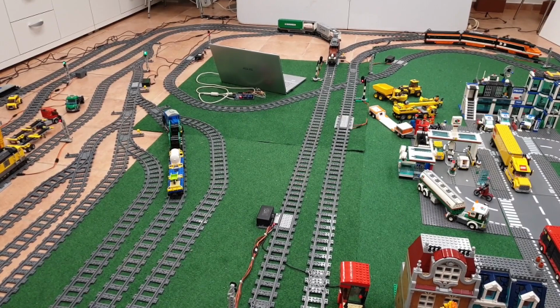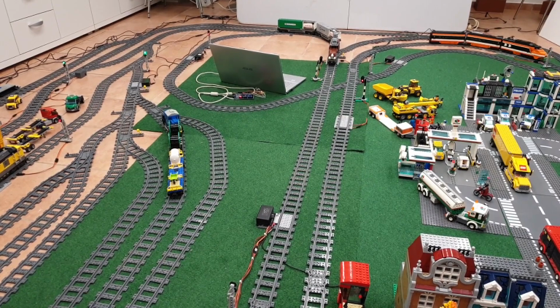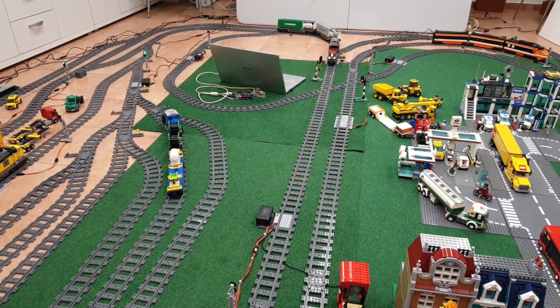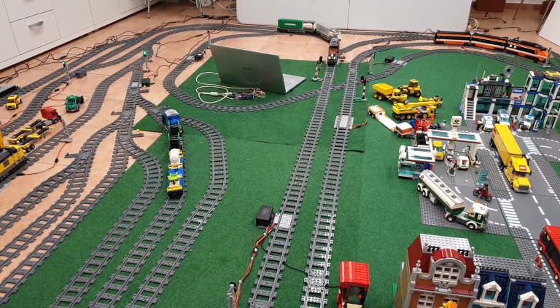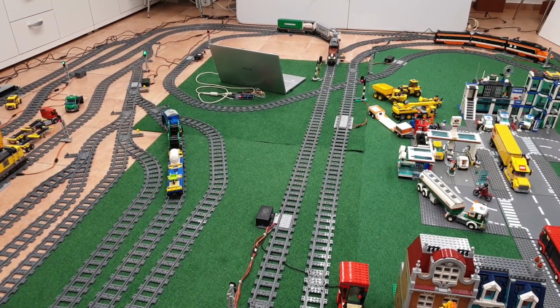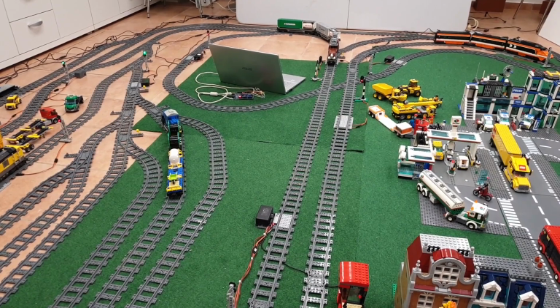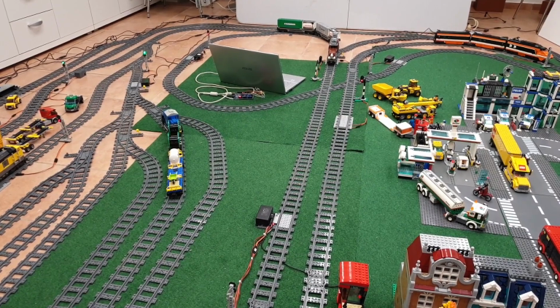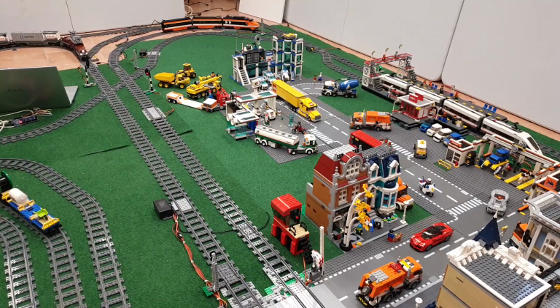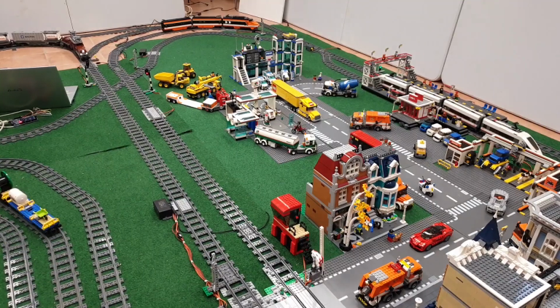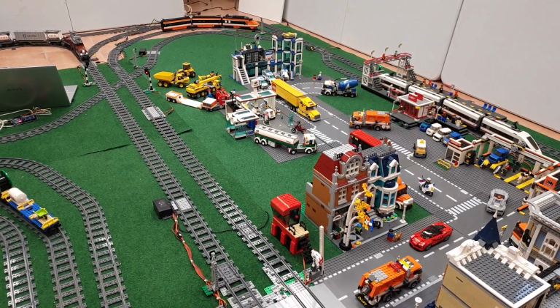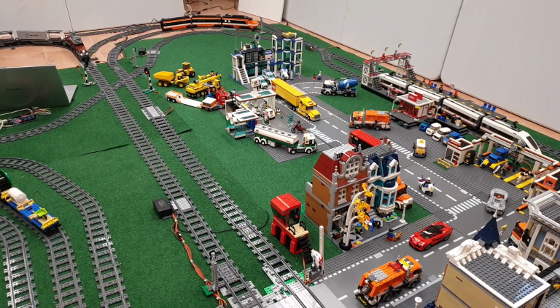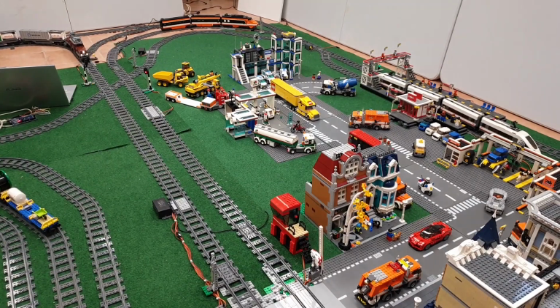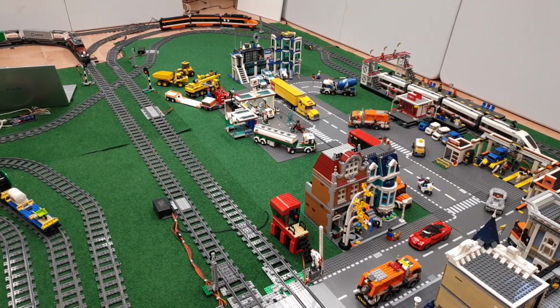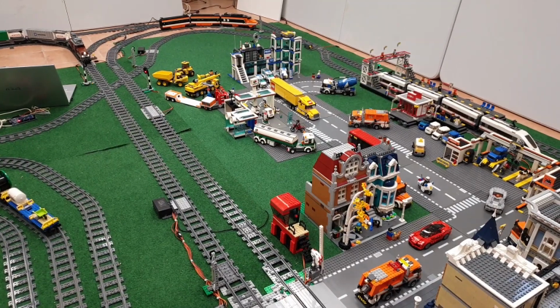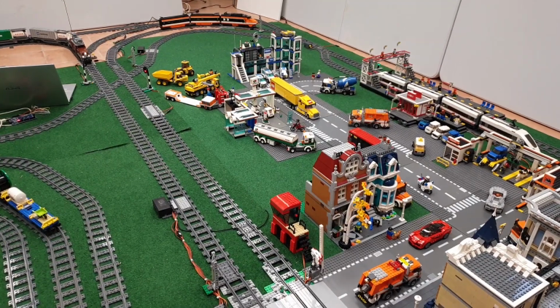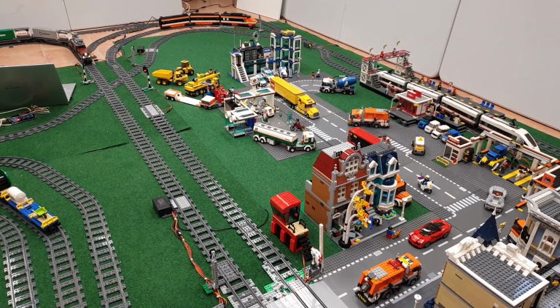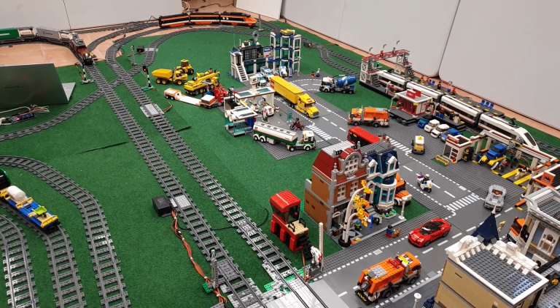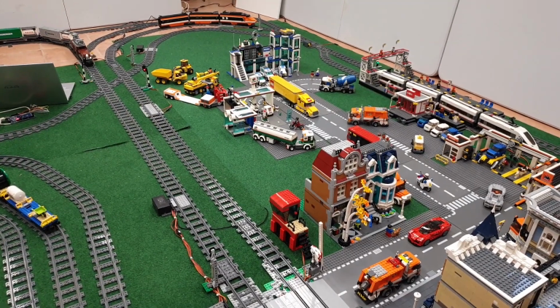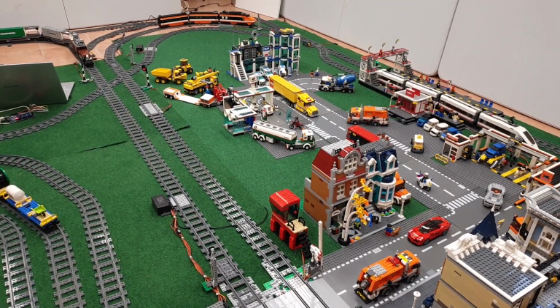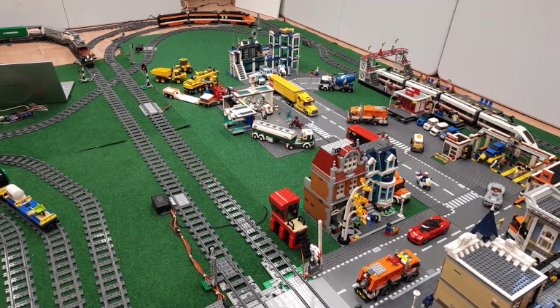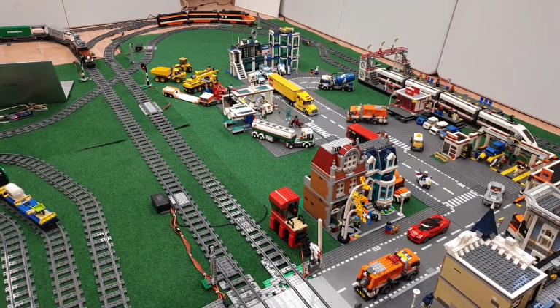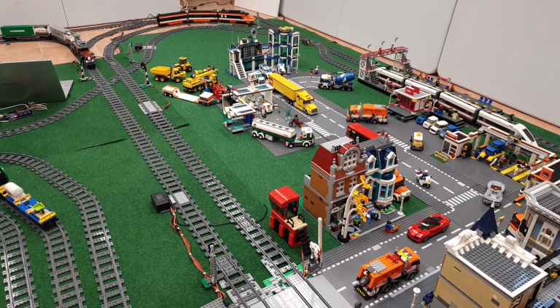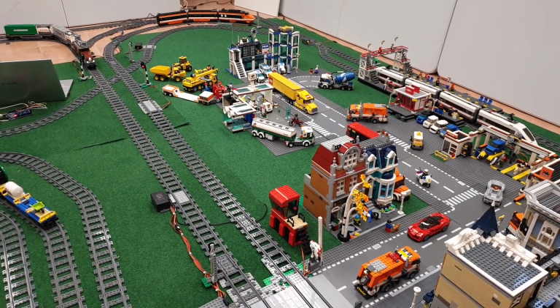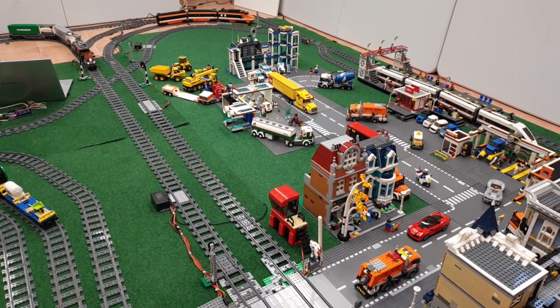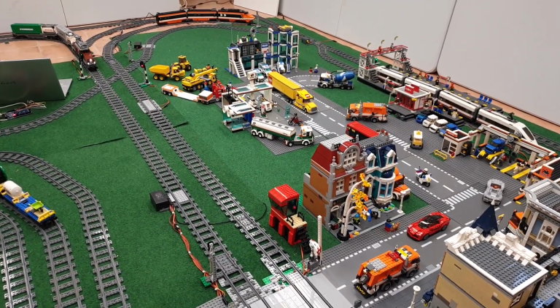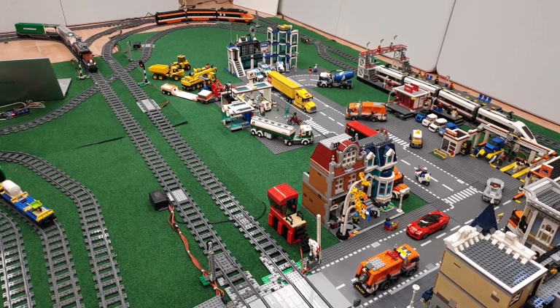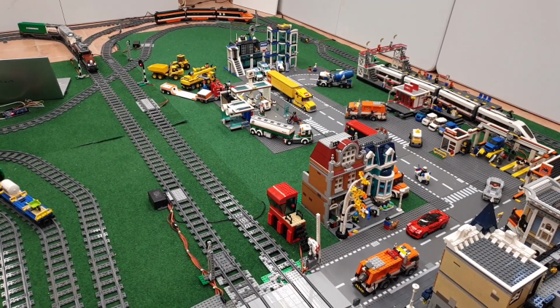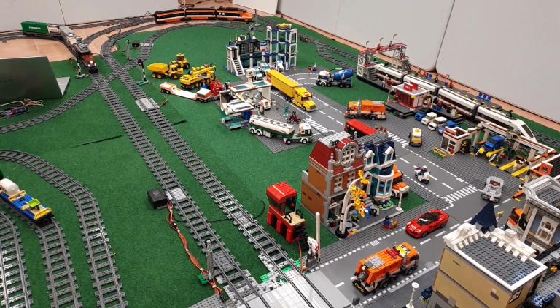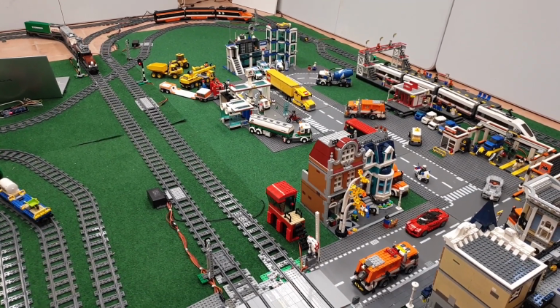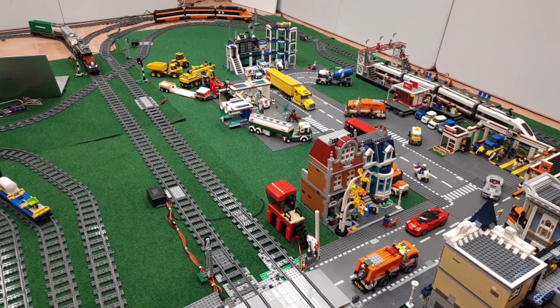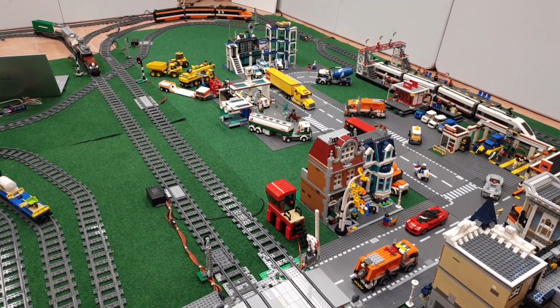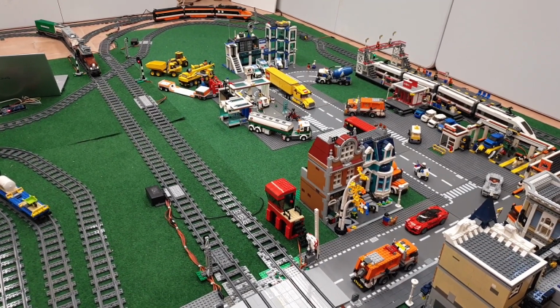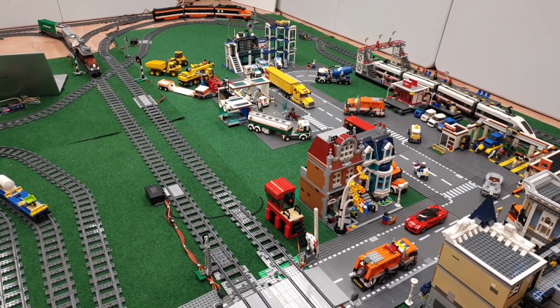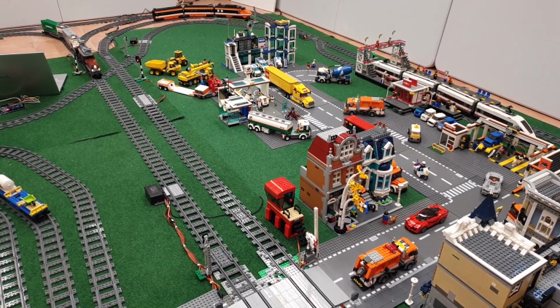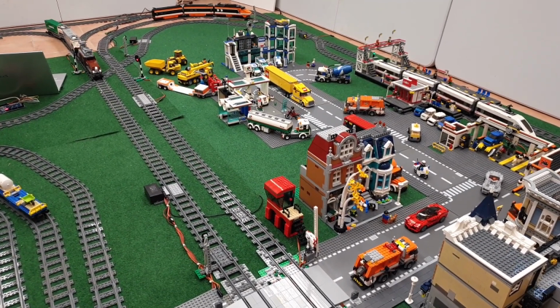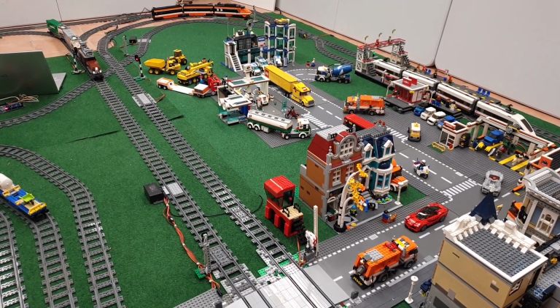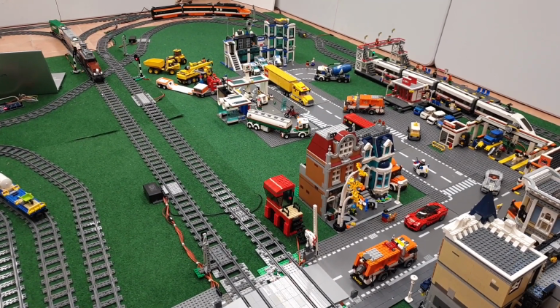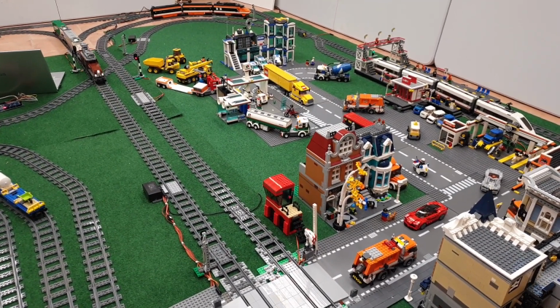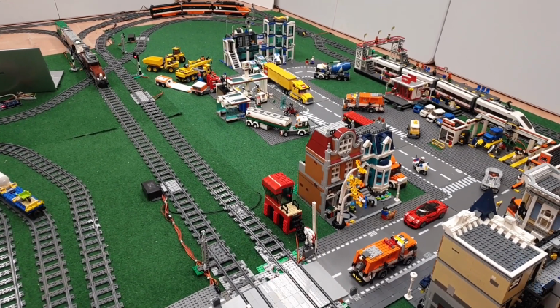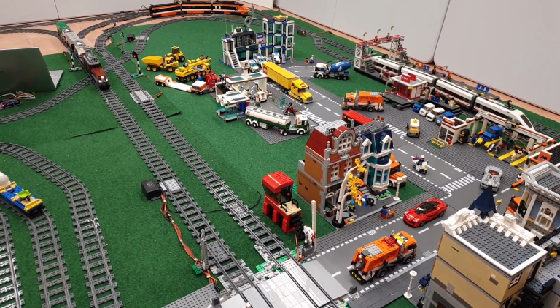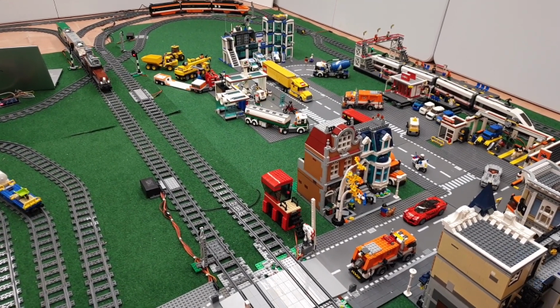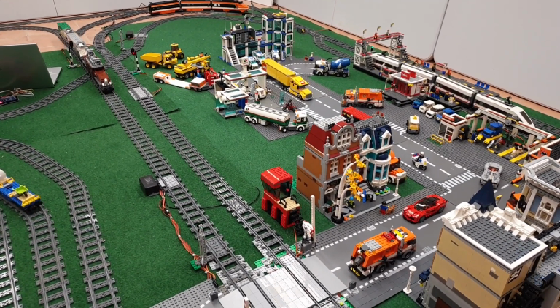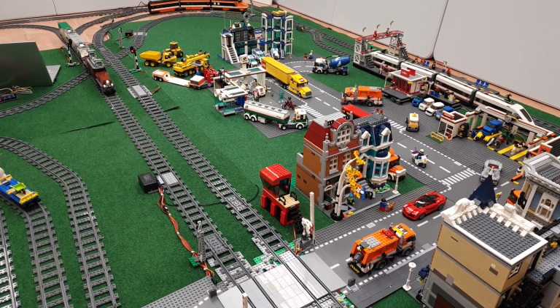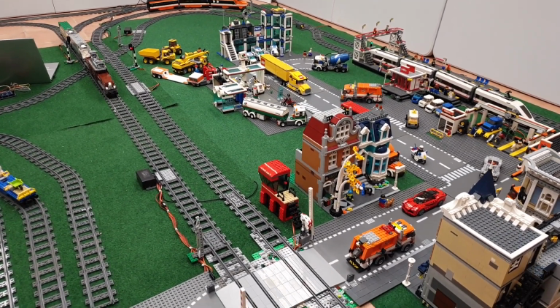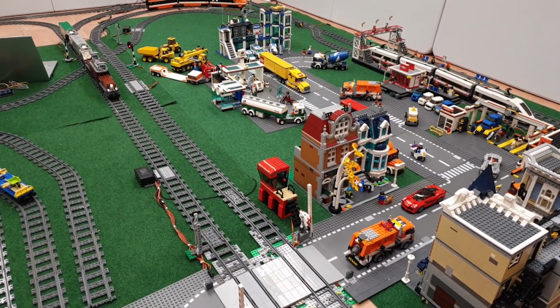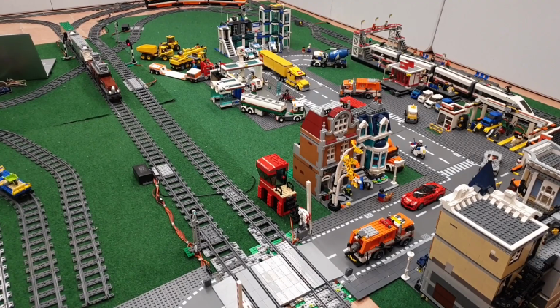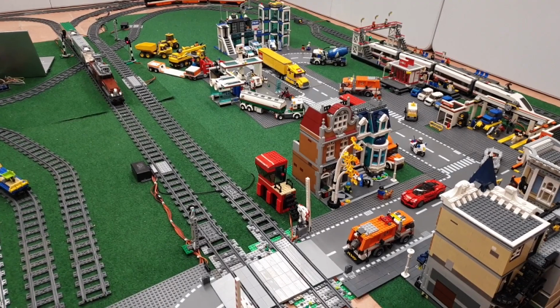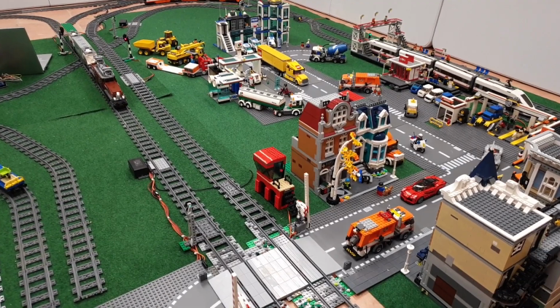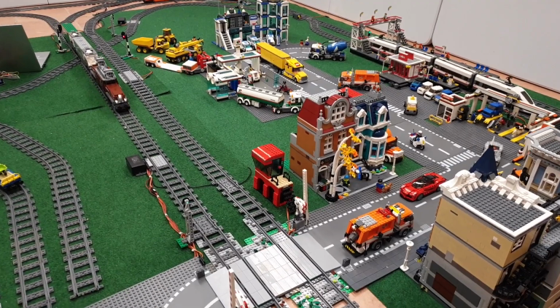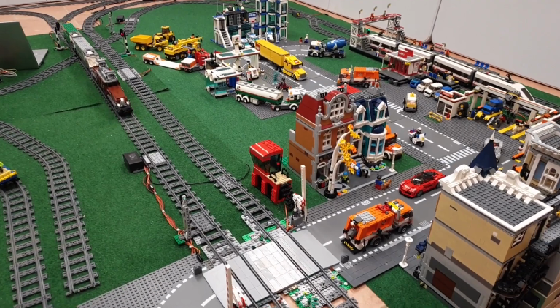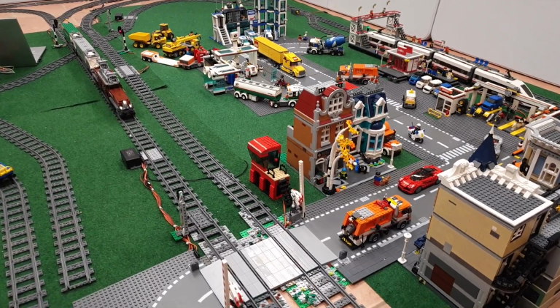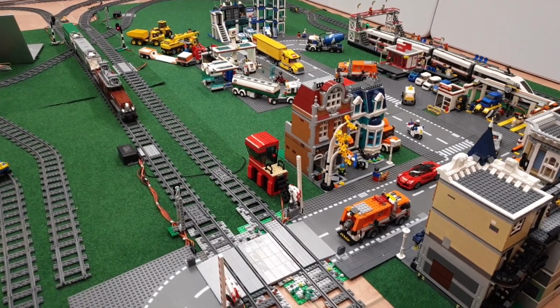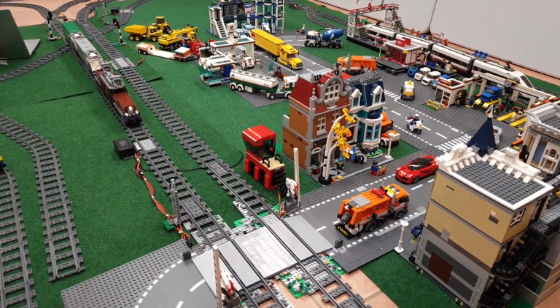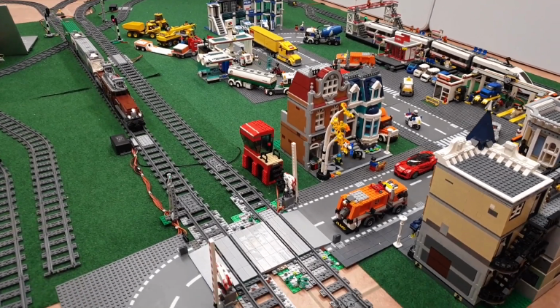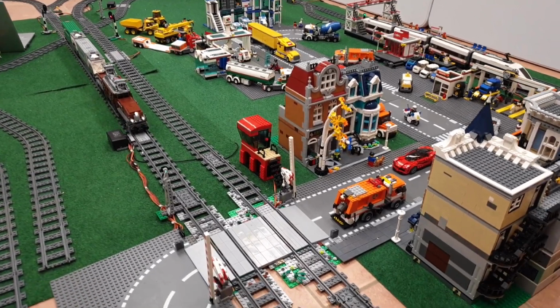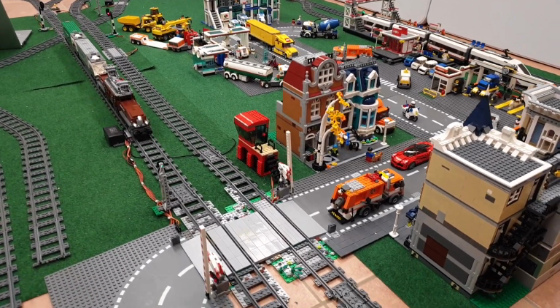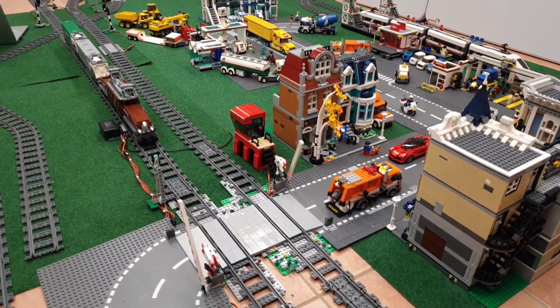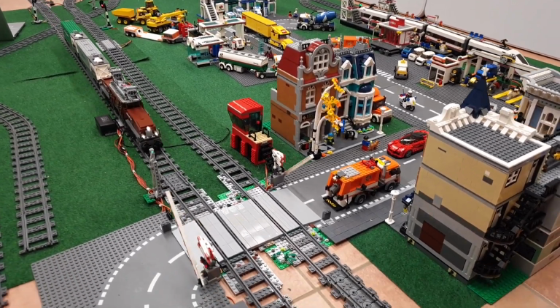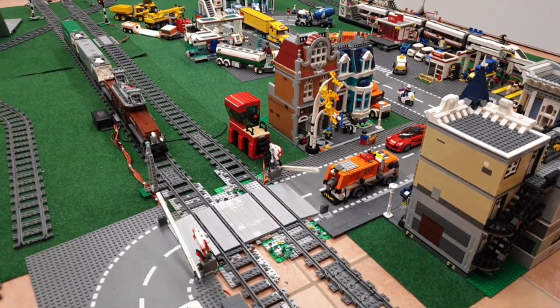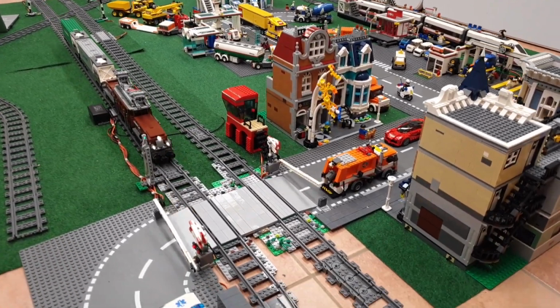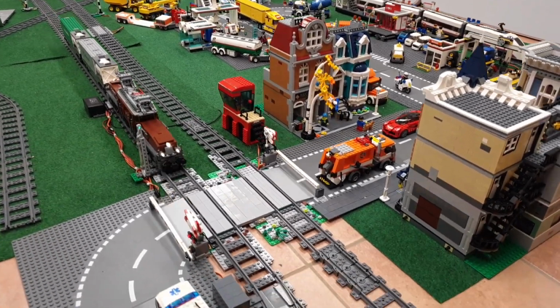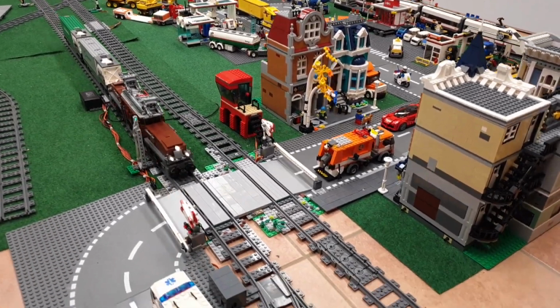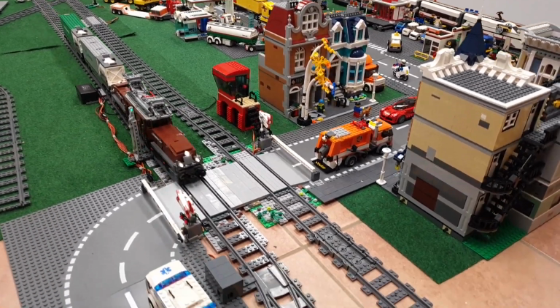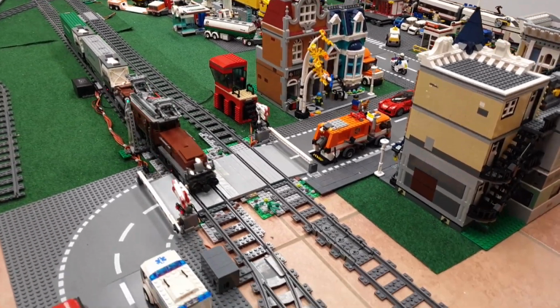If you're interested in how I customize the Crocodile and how it looks like inside, be sure to stick around until the very end.